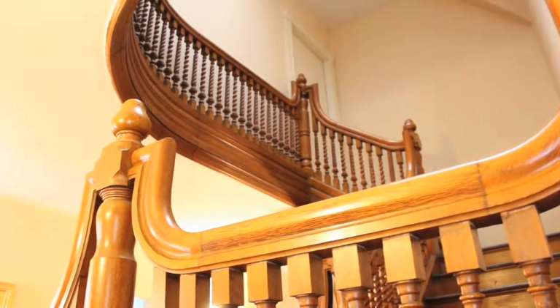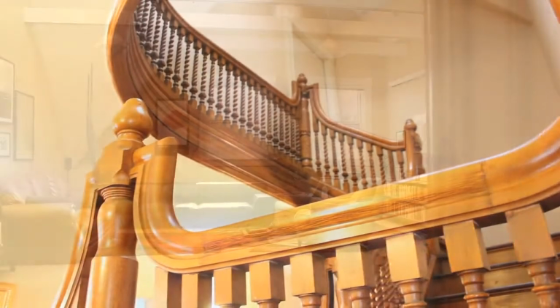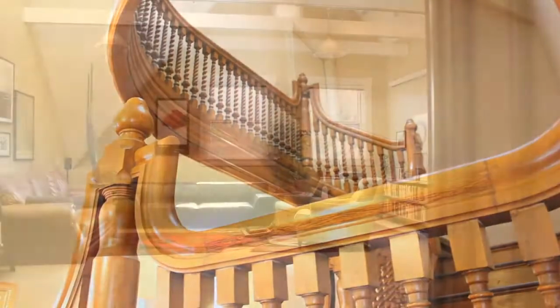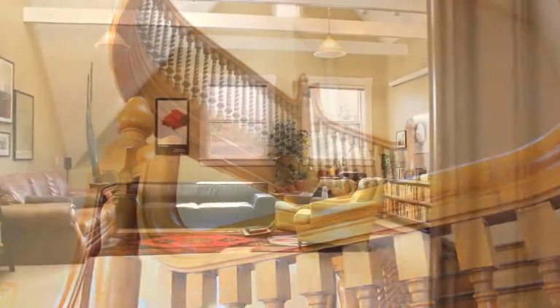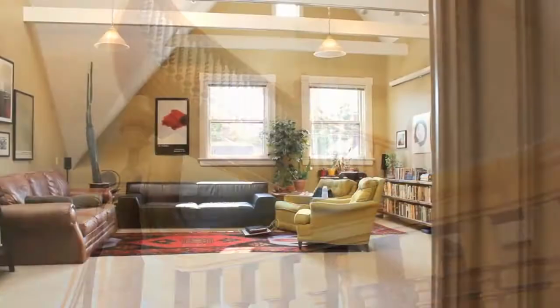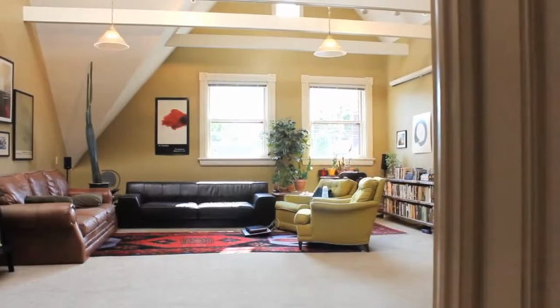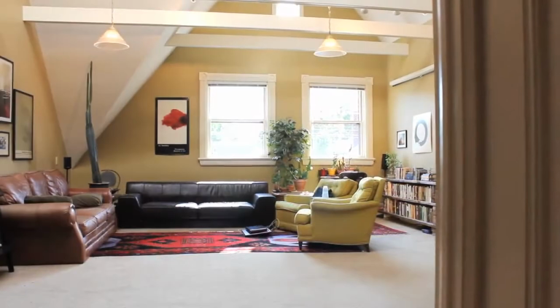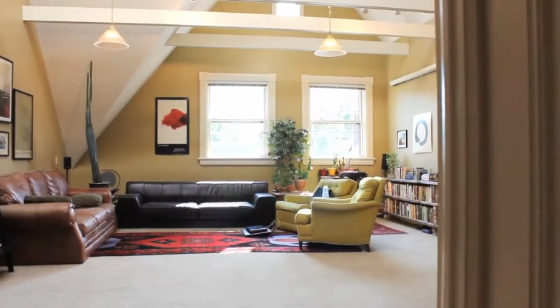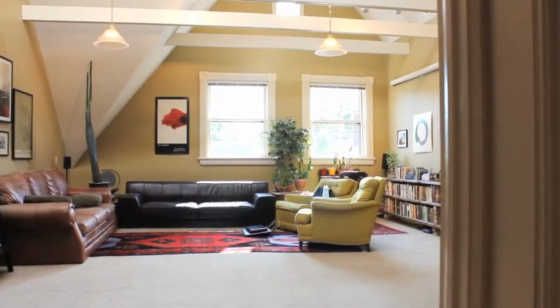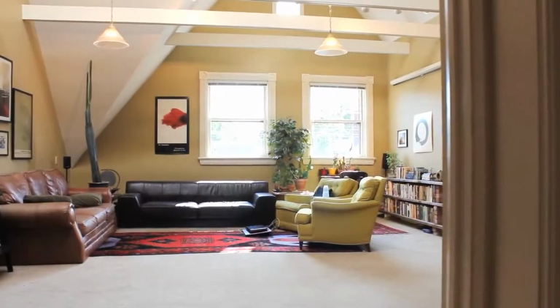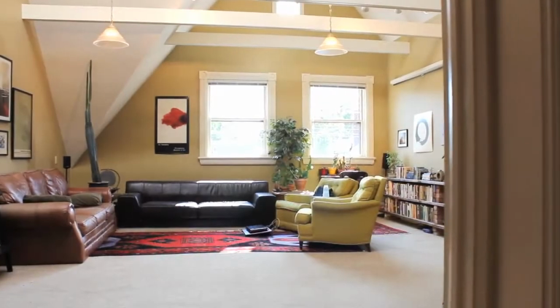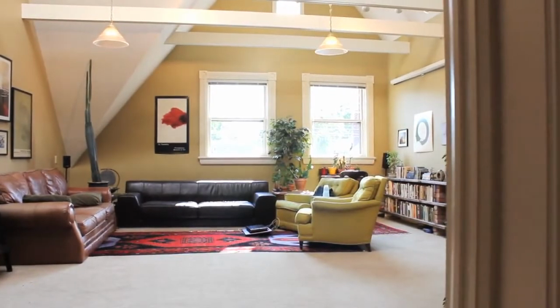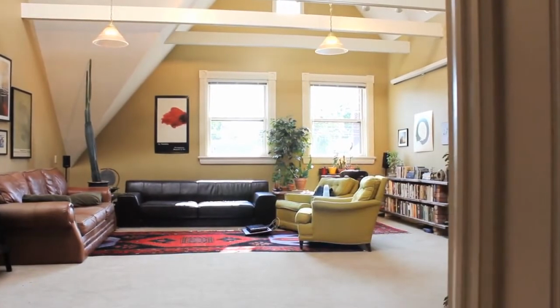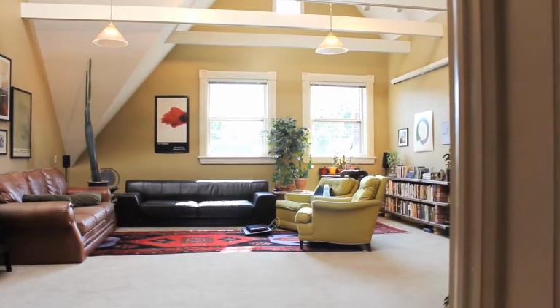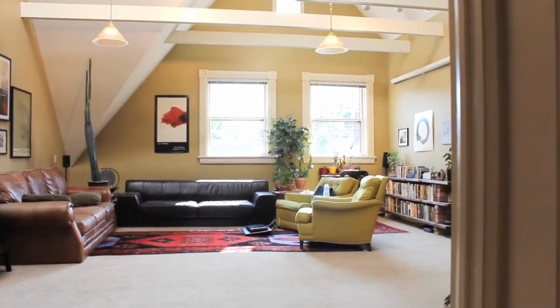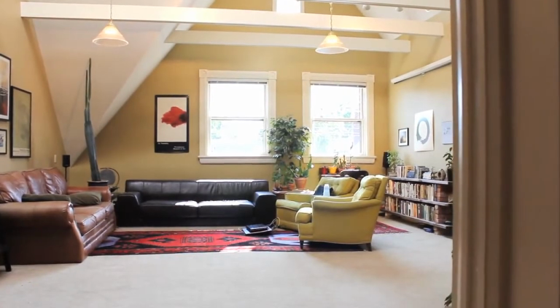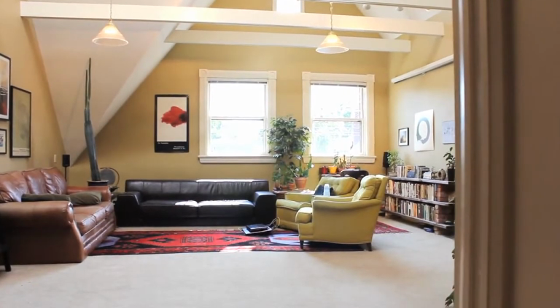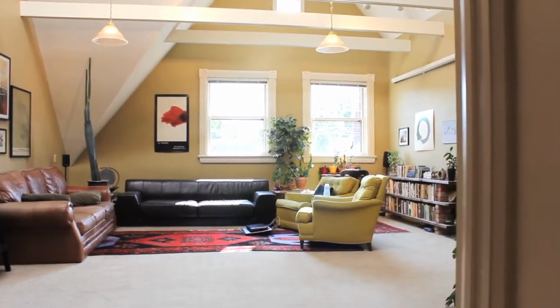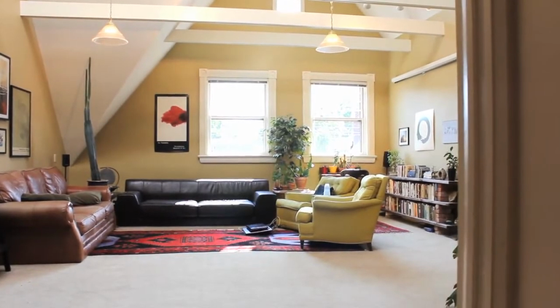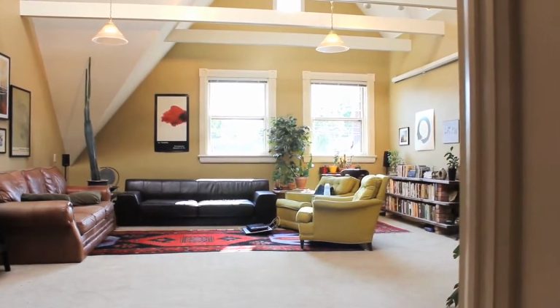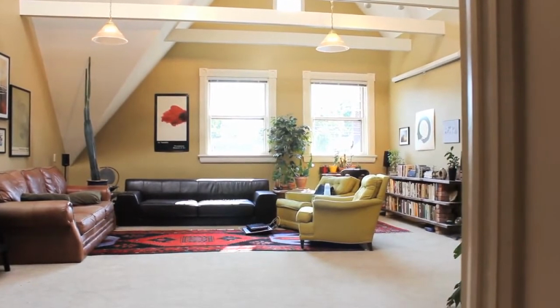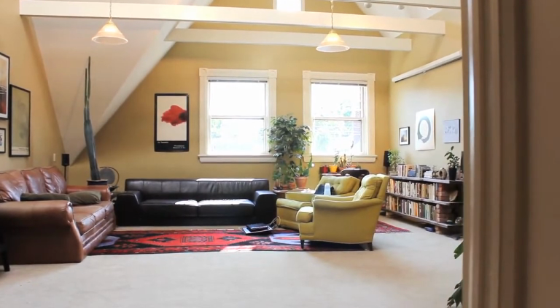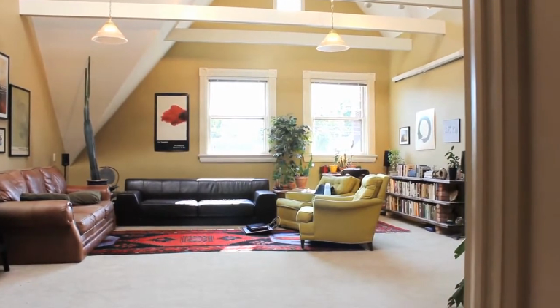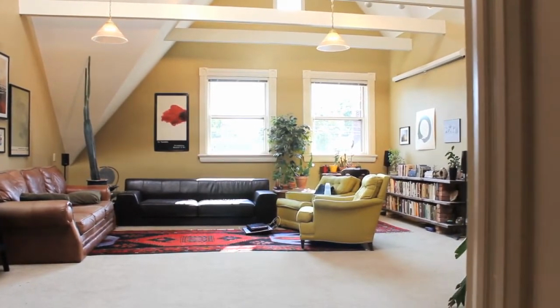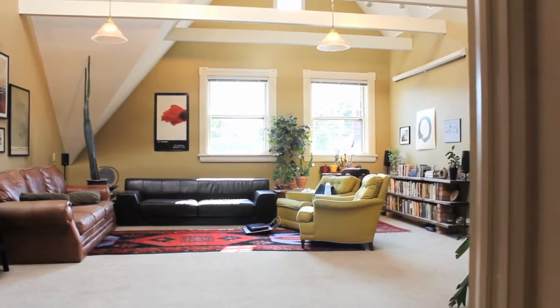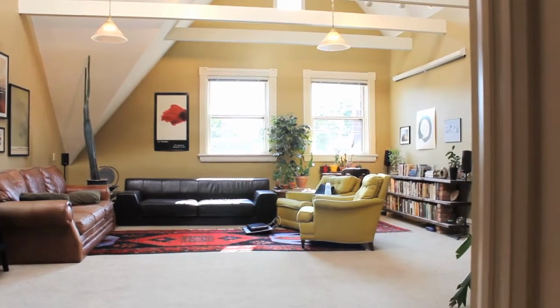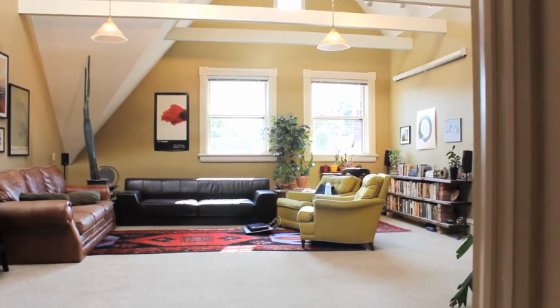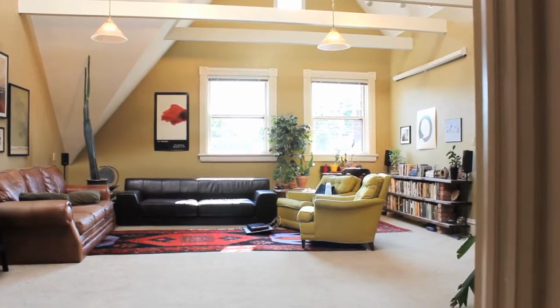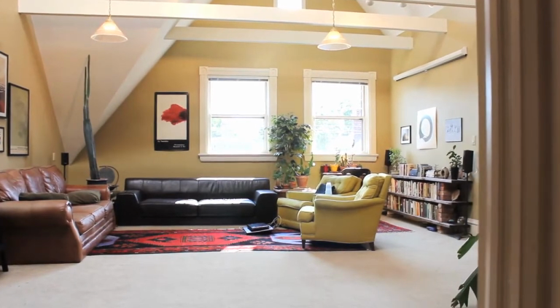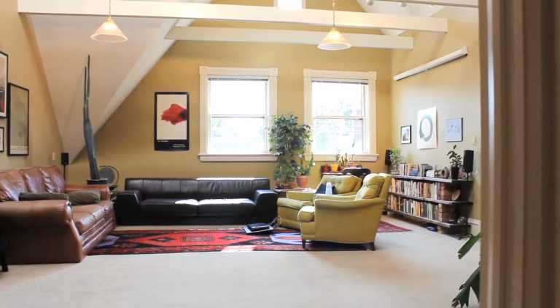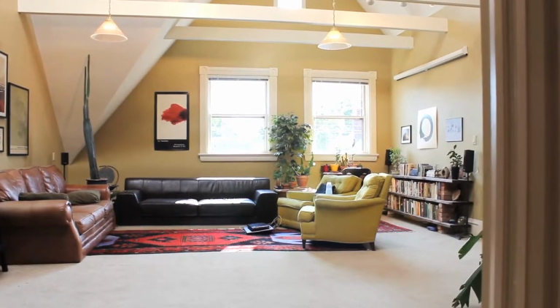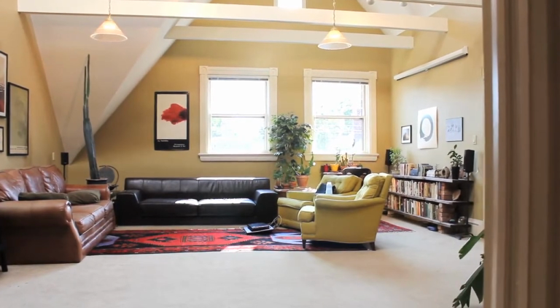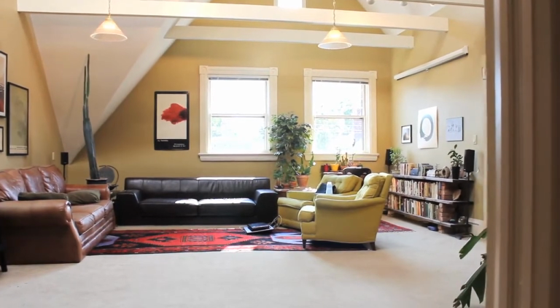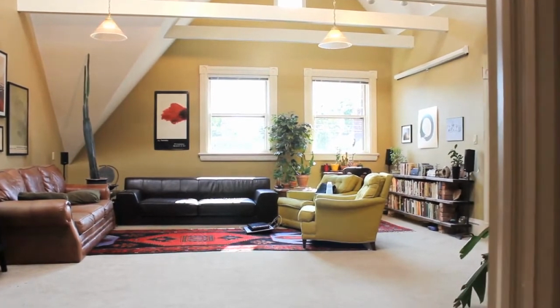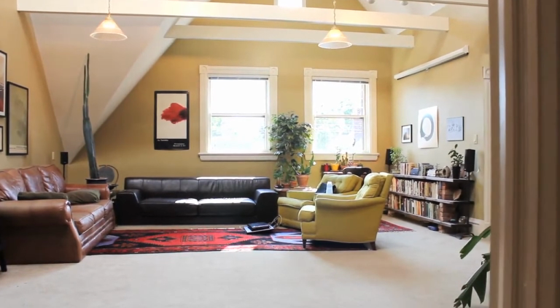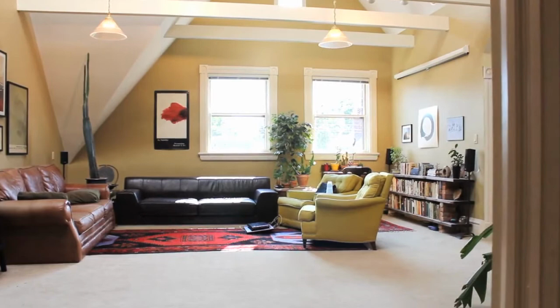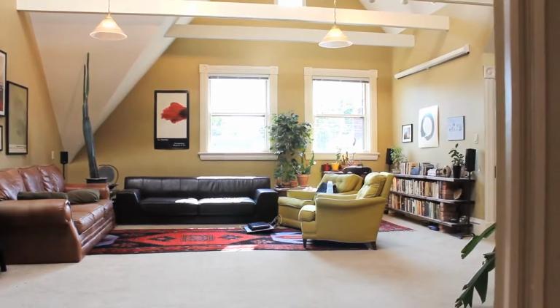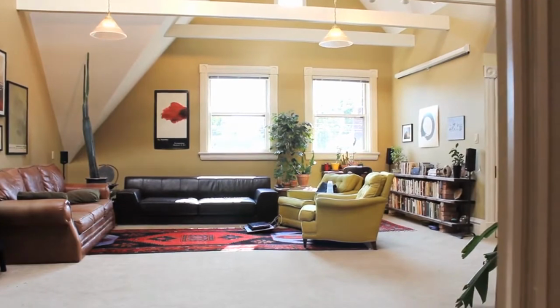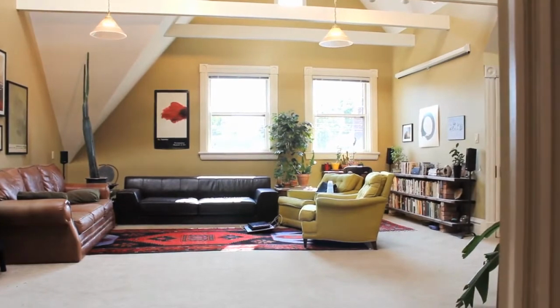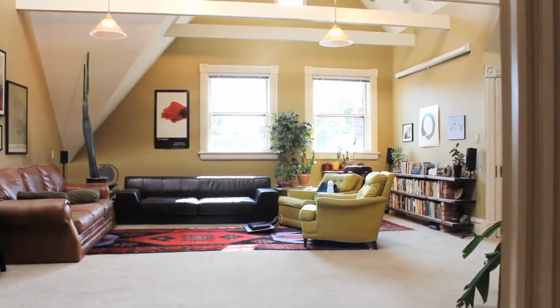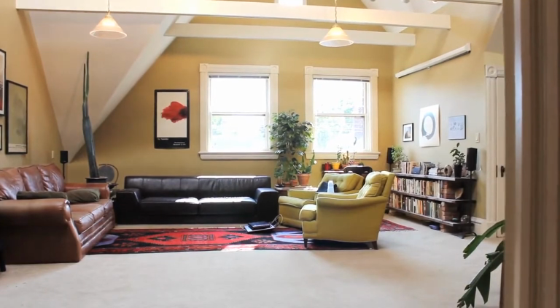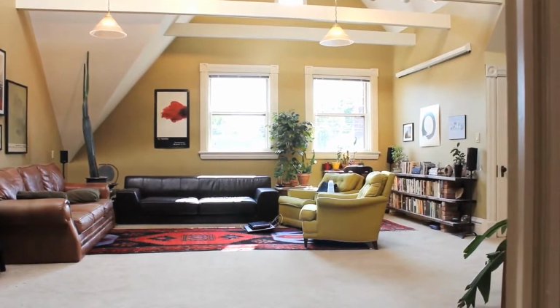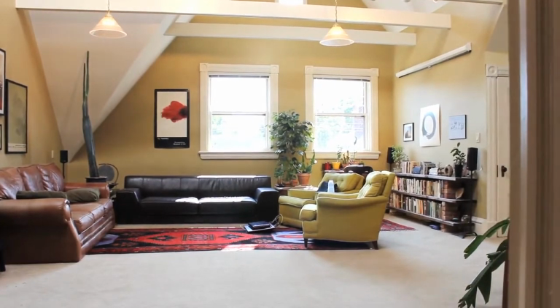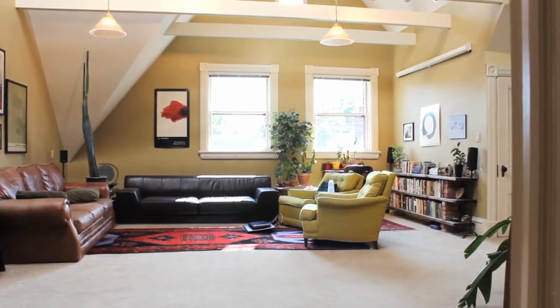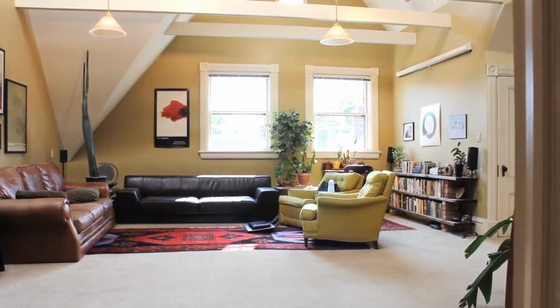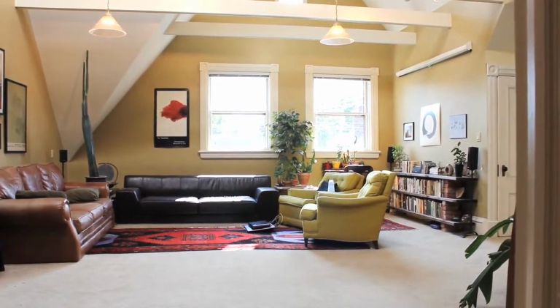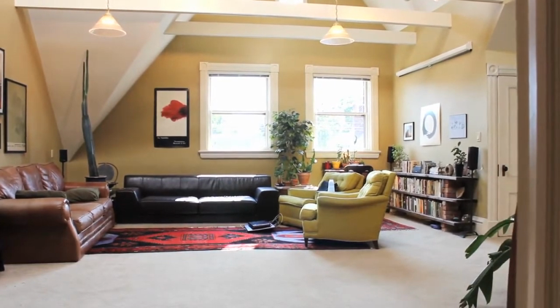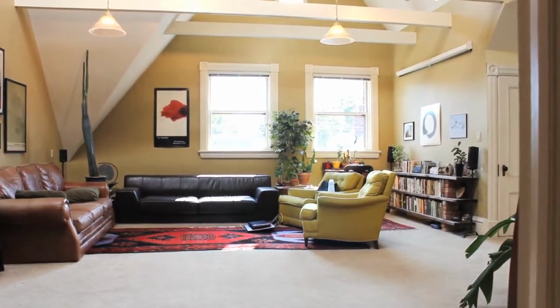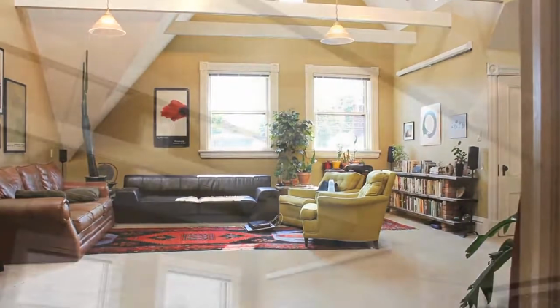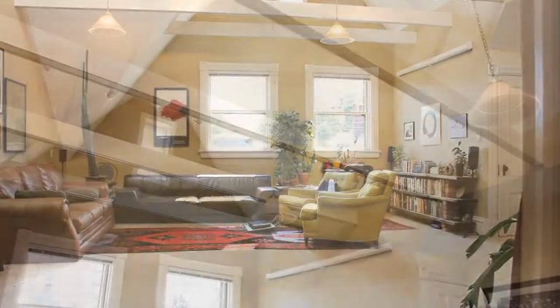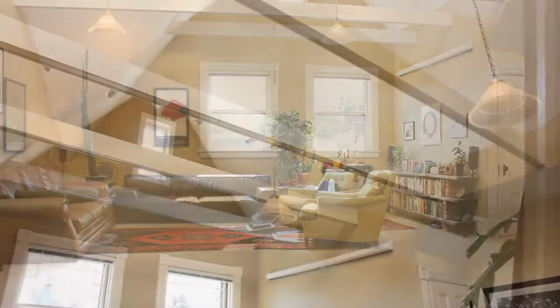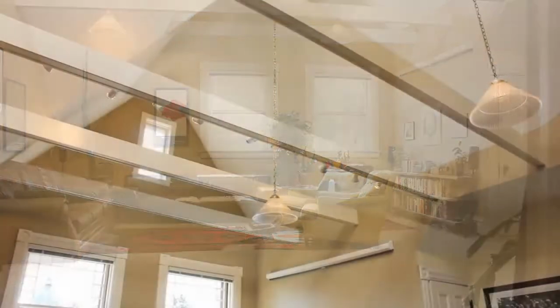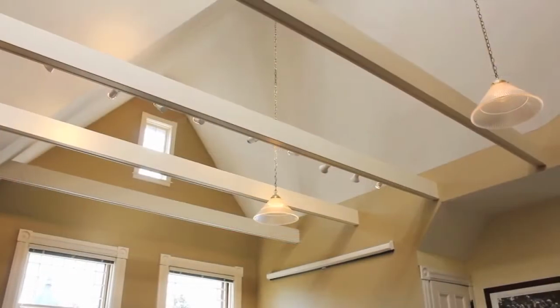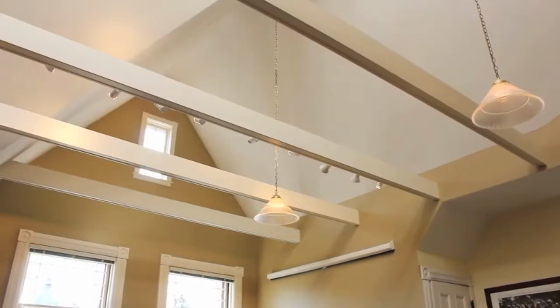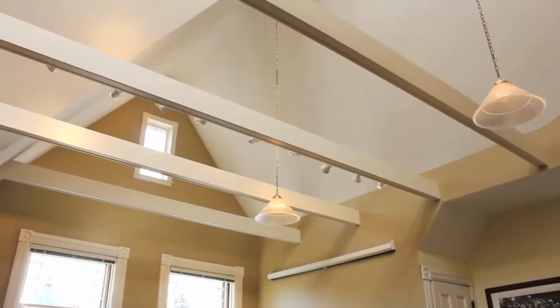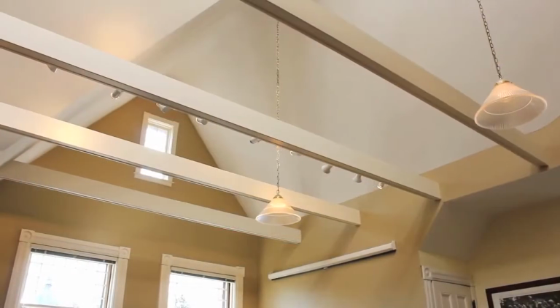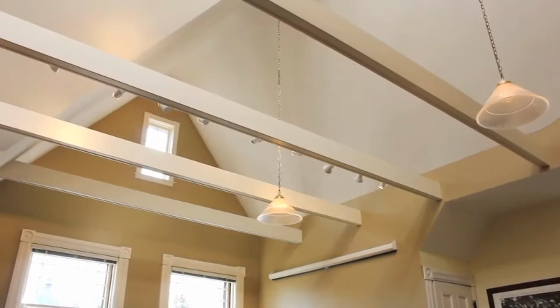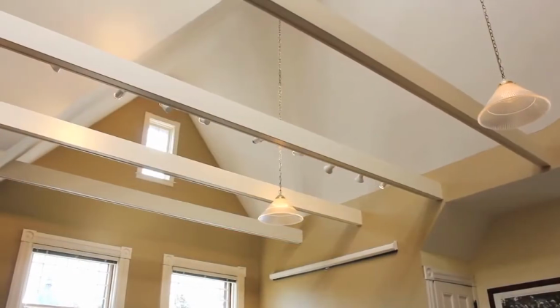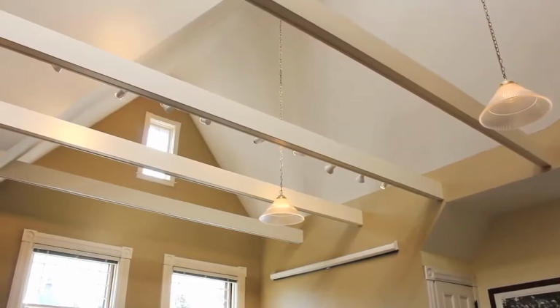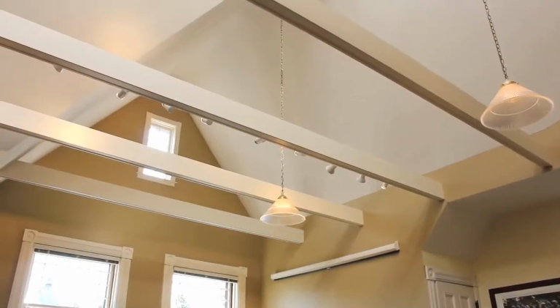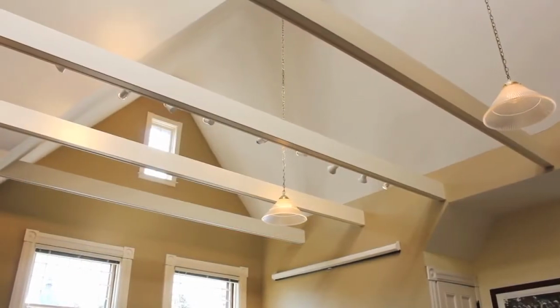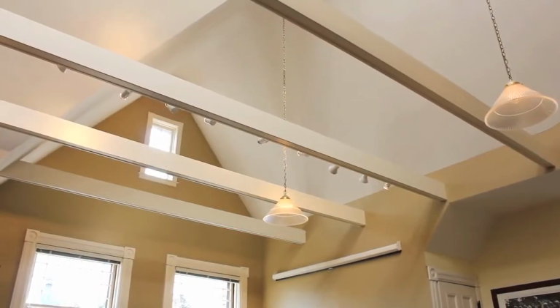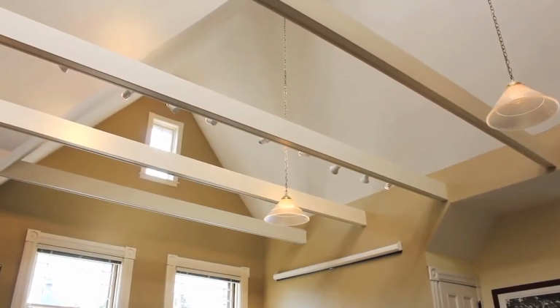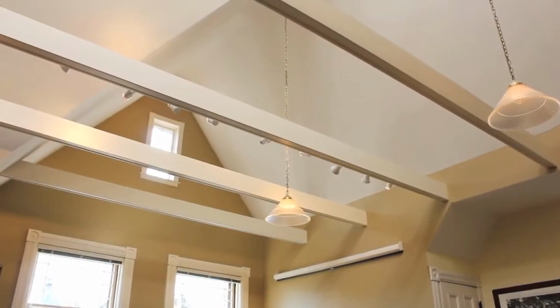The top floor contains a two-bedroom apartment with a large family room with a cathedral ceiling and a nicely sized kitchen.